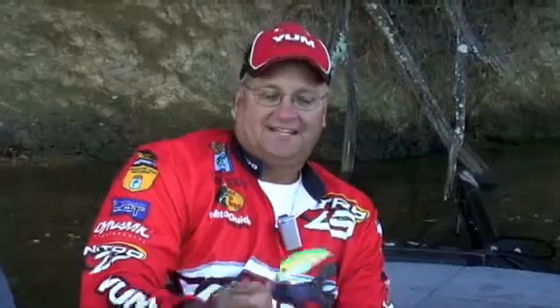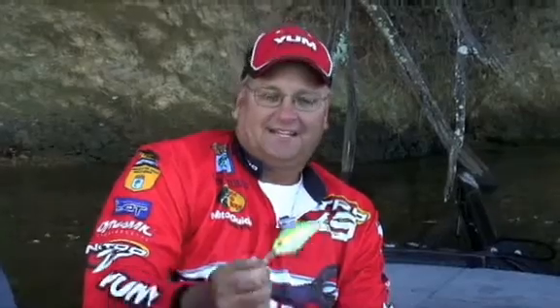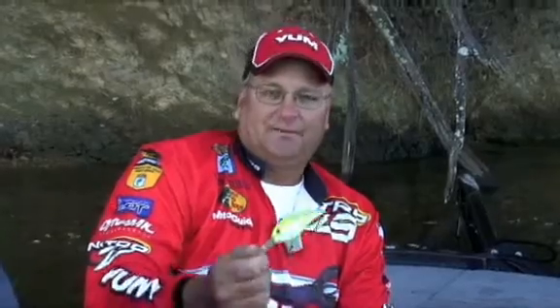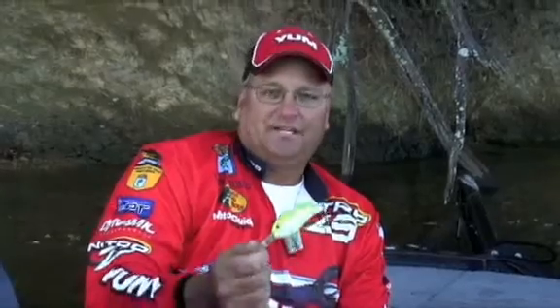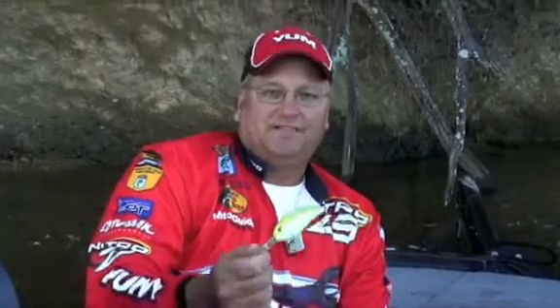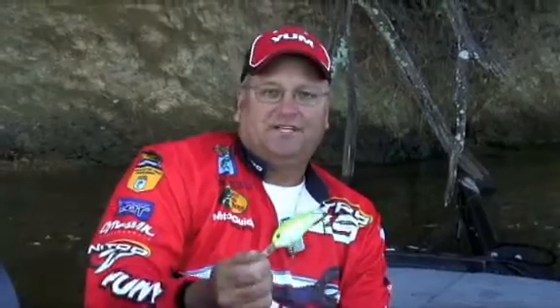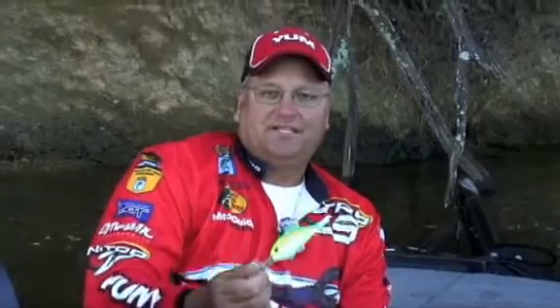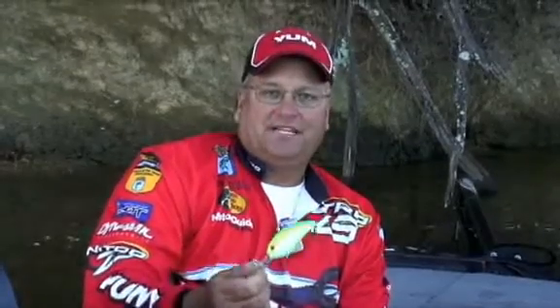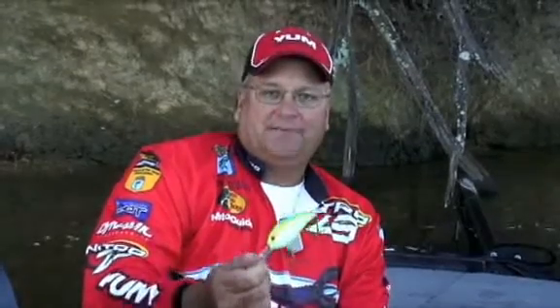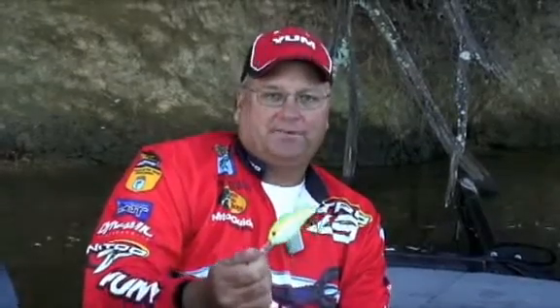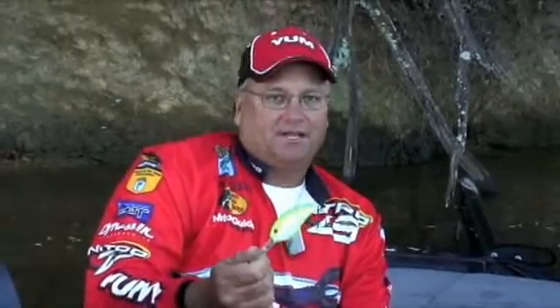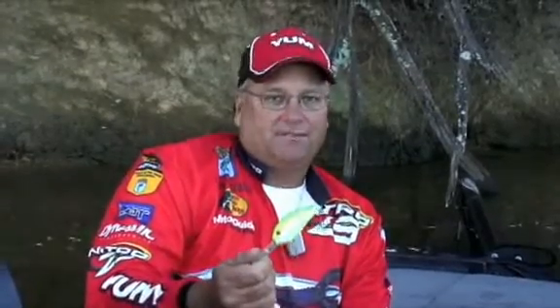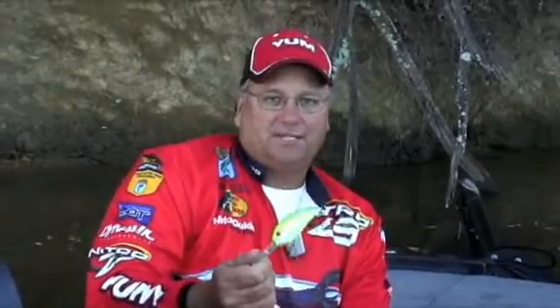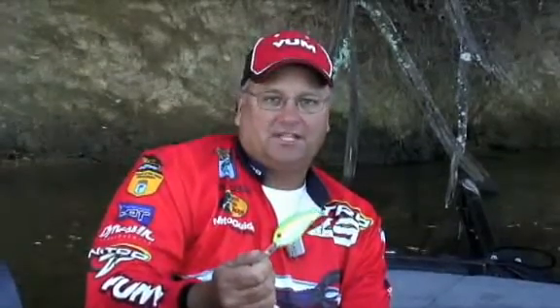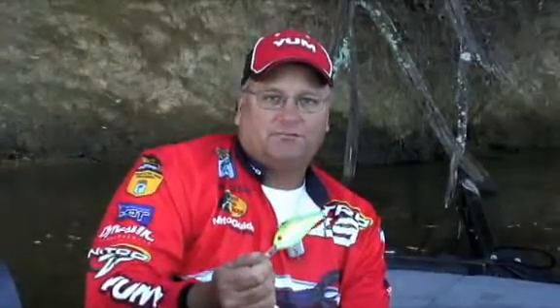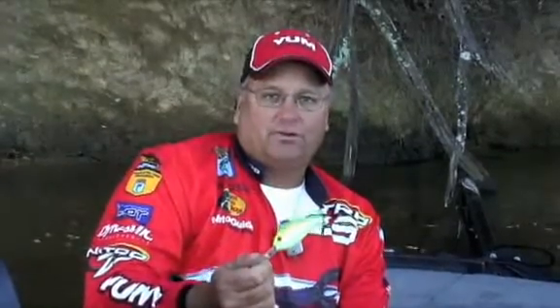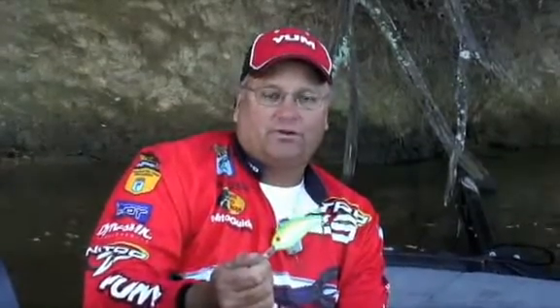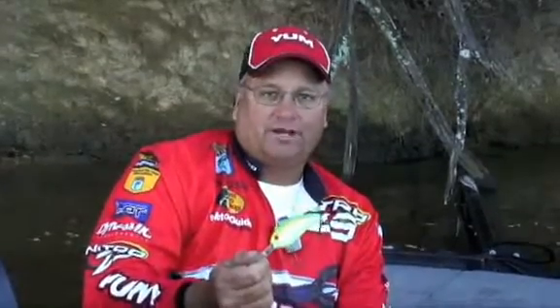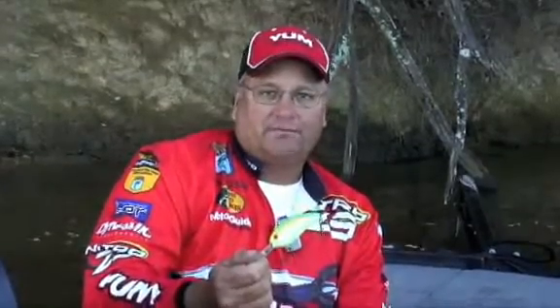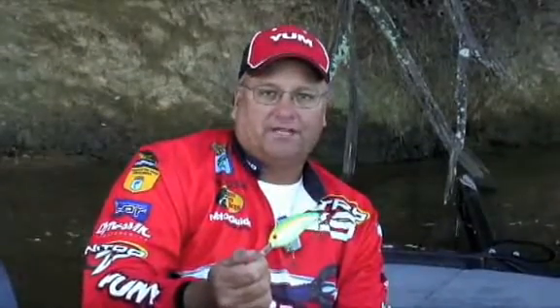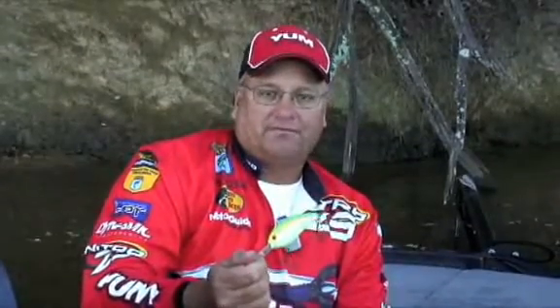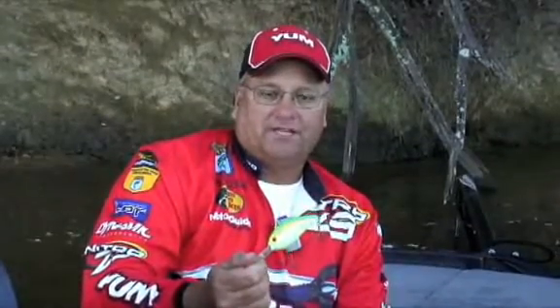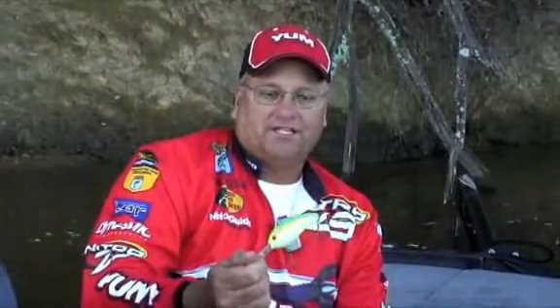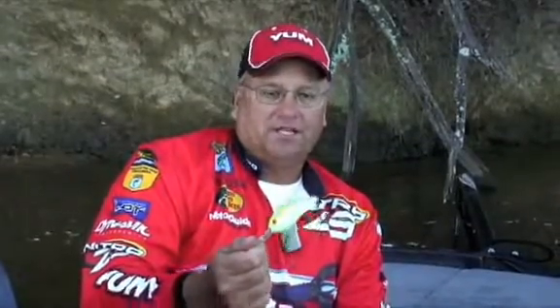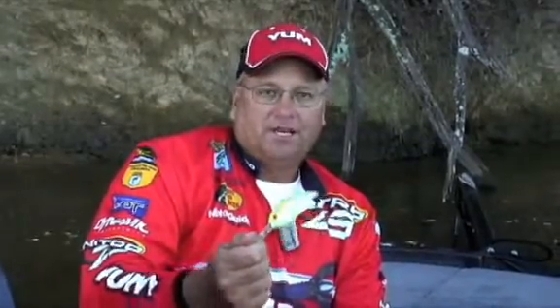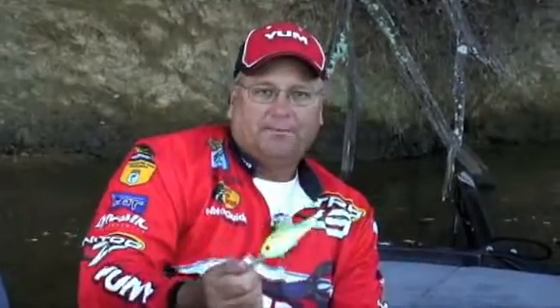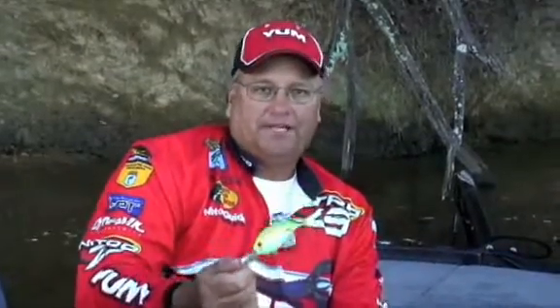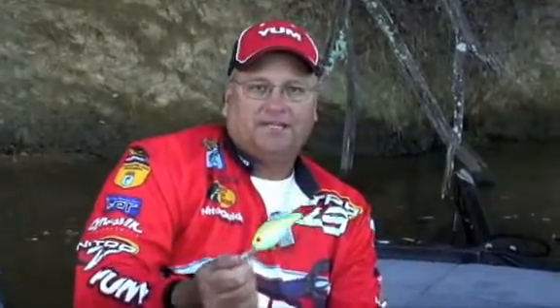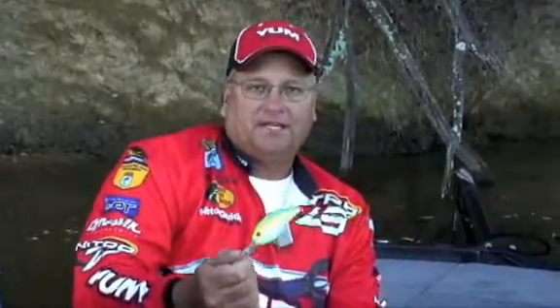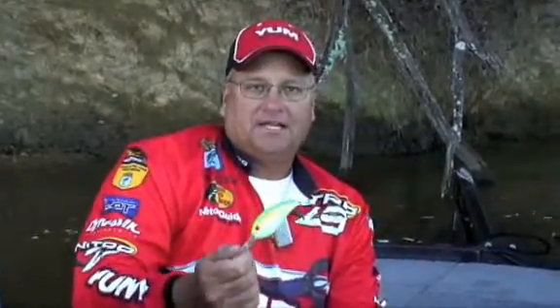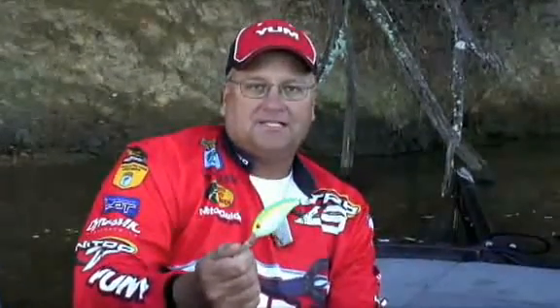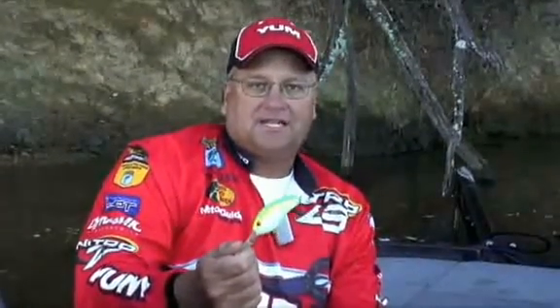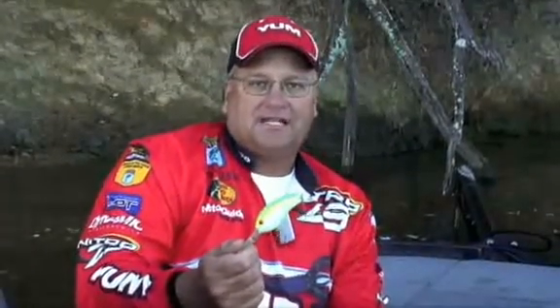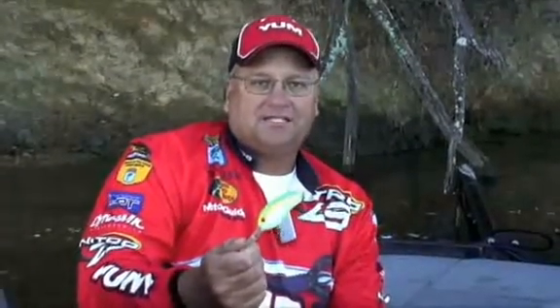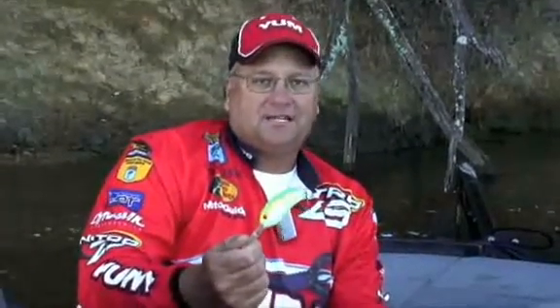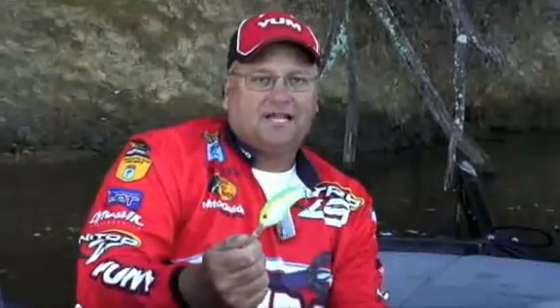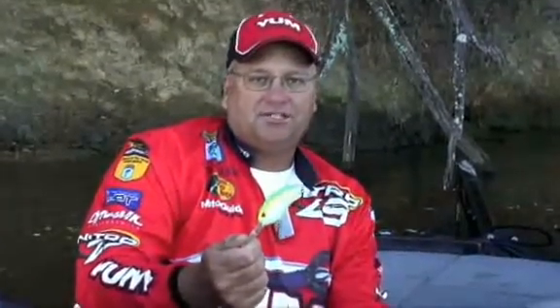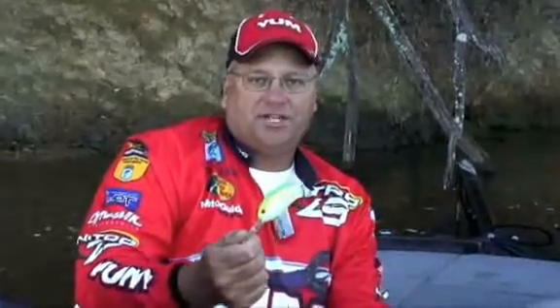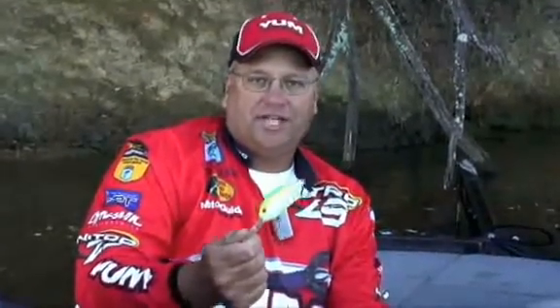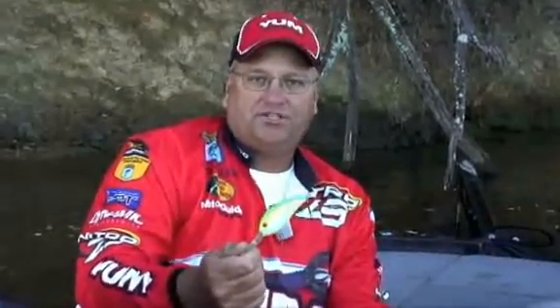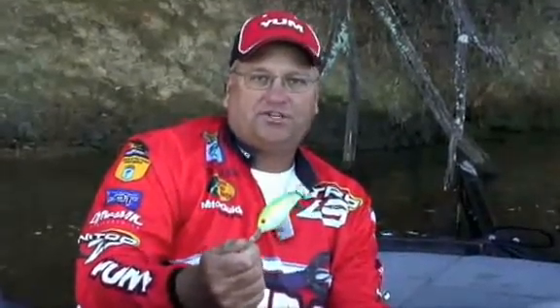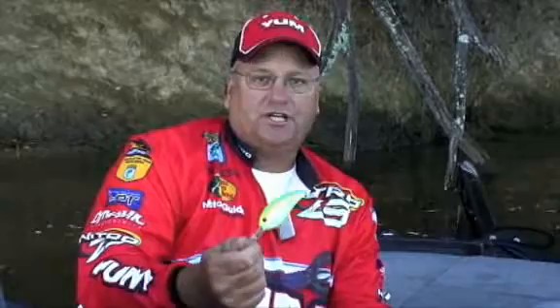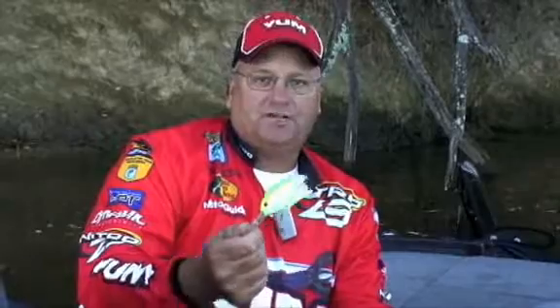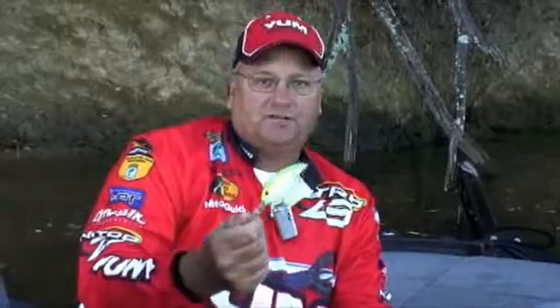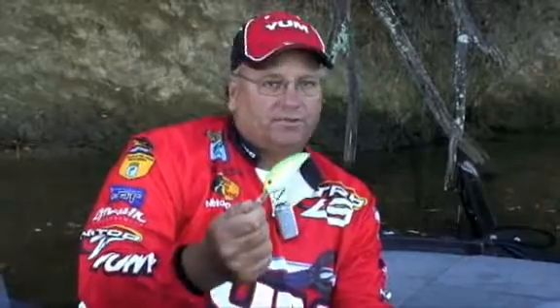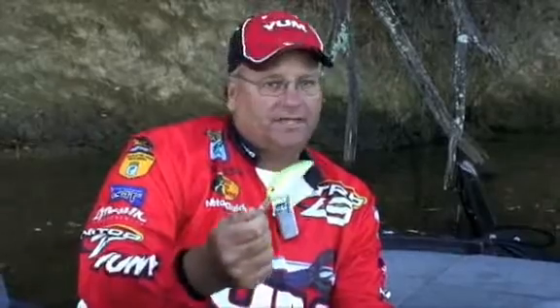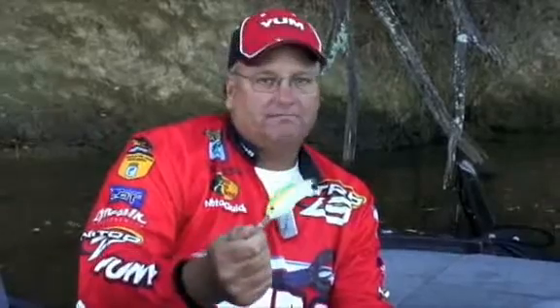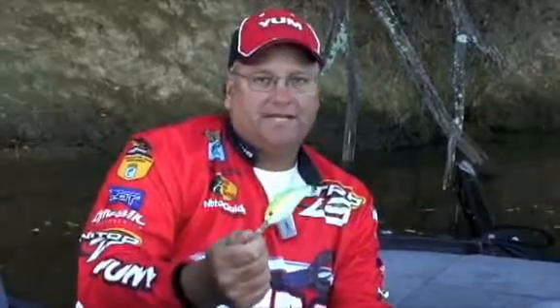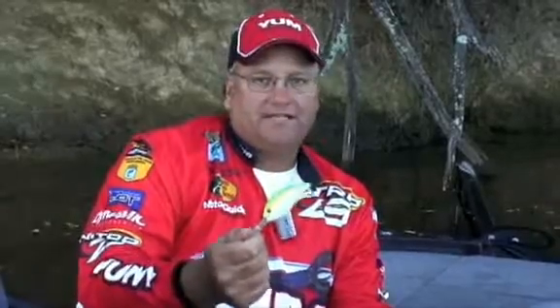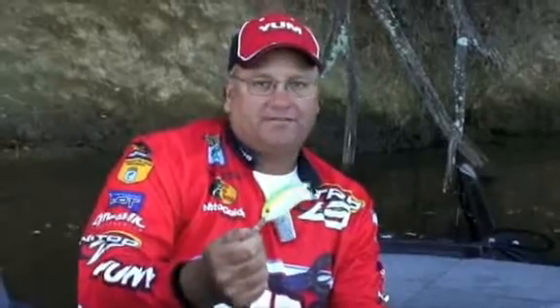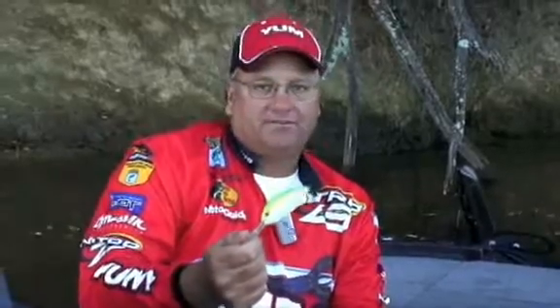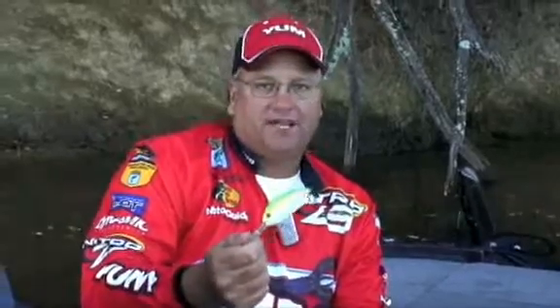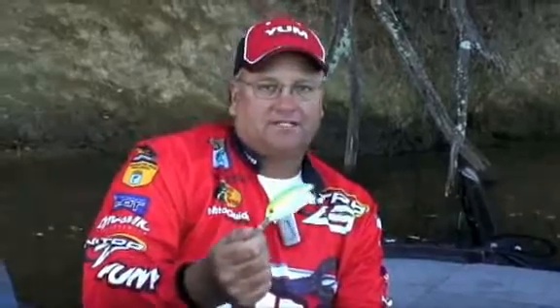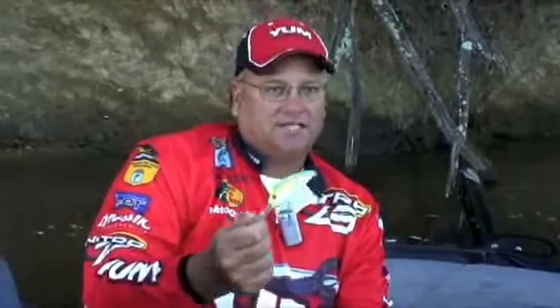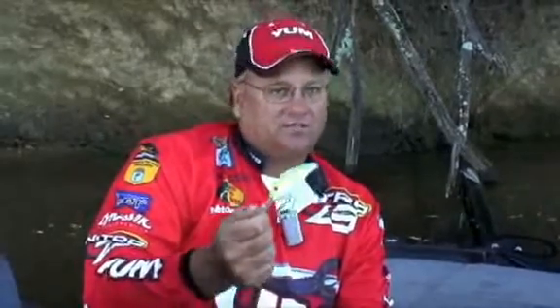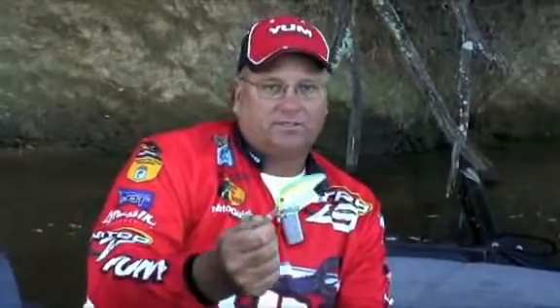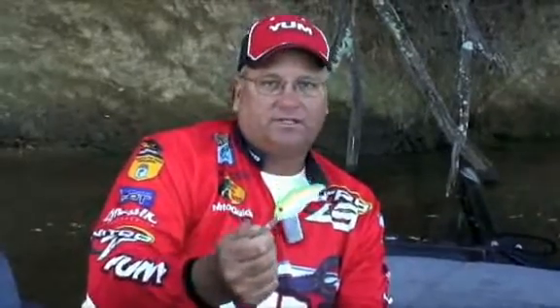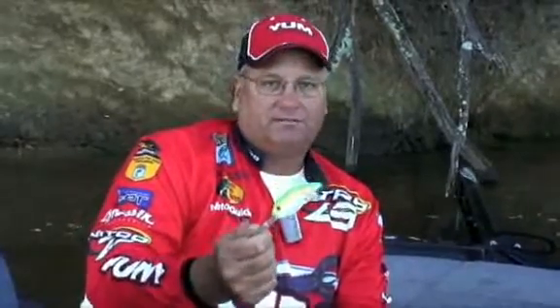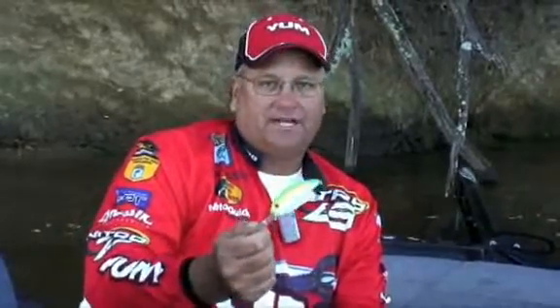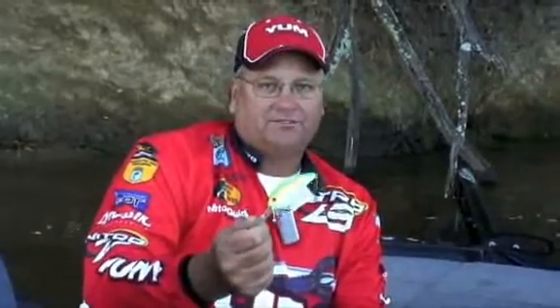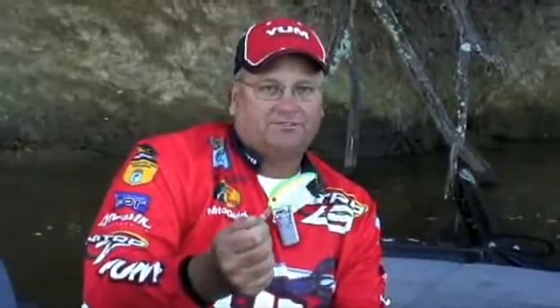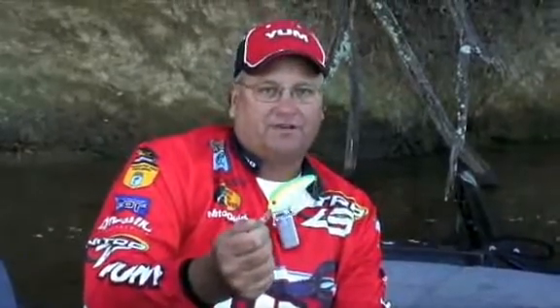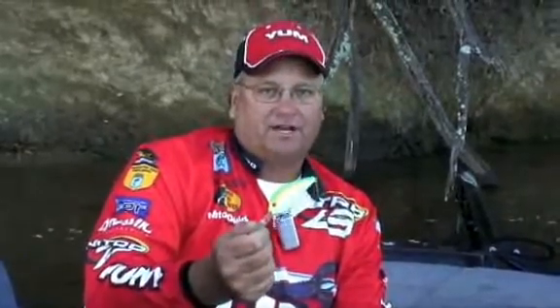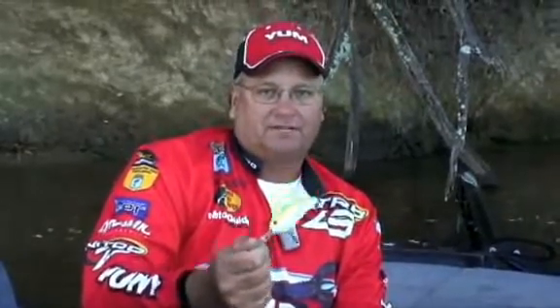Here's a tip that'll help you catch more crankbait fish. Pick a line size that allows you to hit your cover. When that bait deflects, that's when the bass will strike.